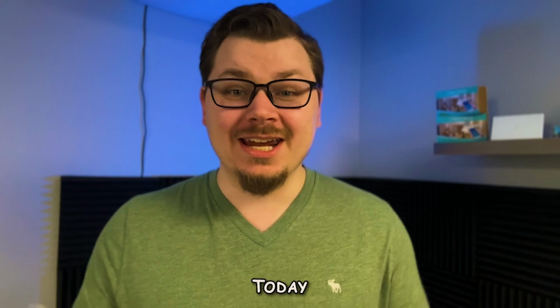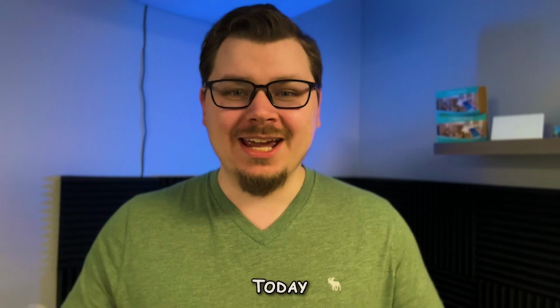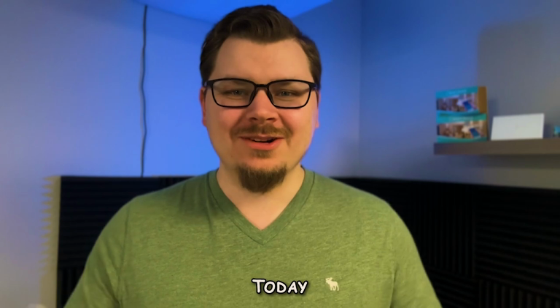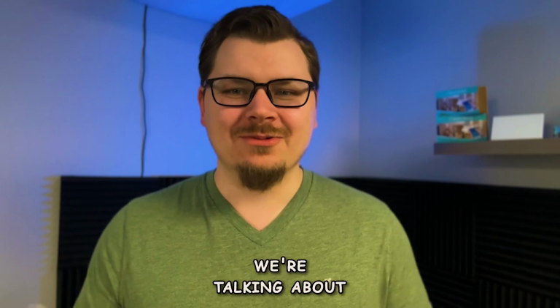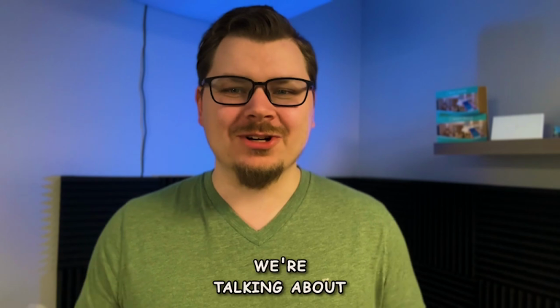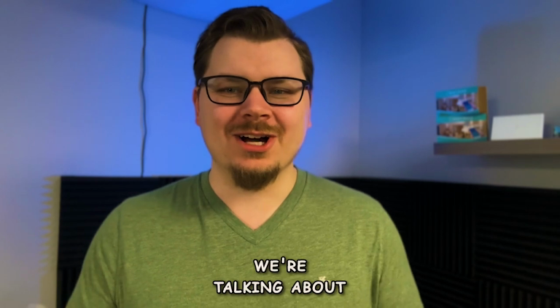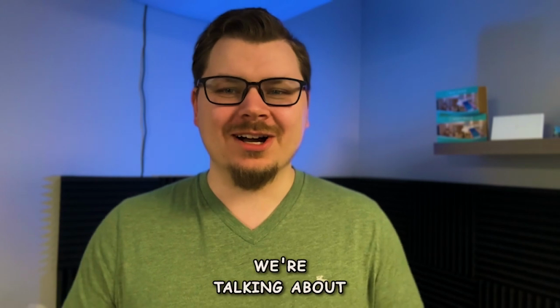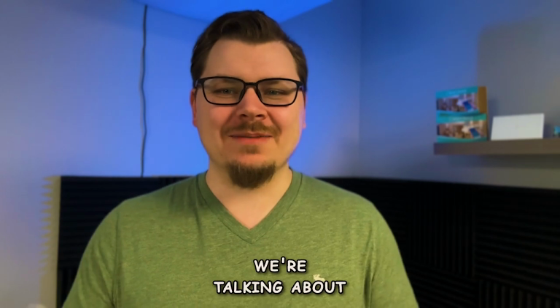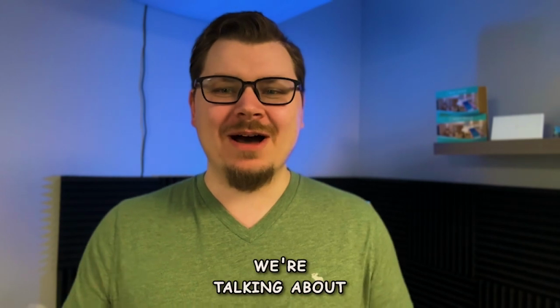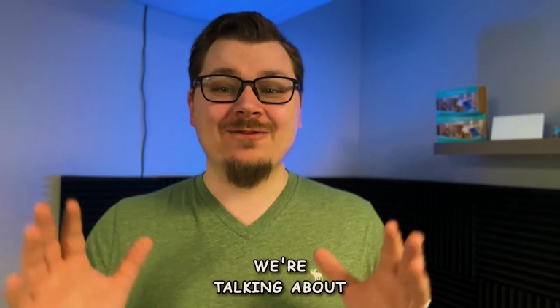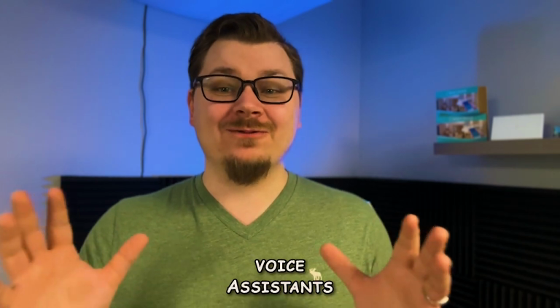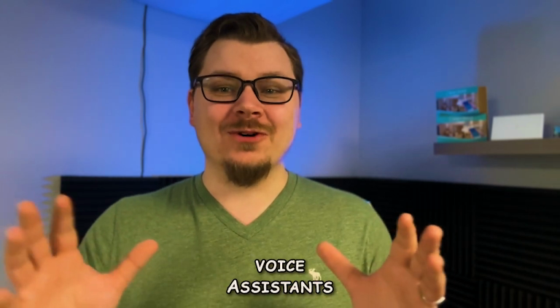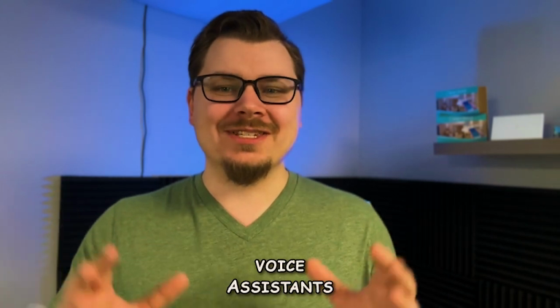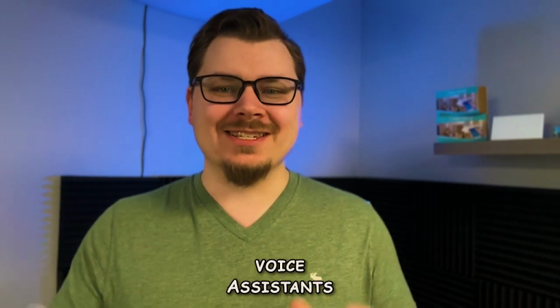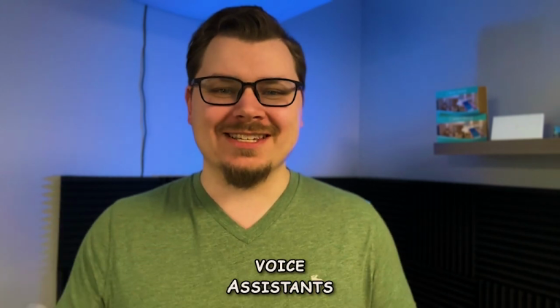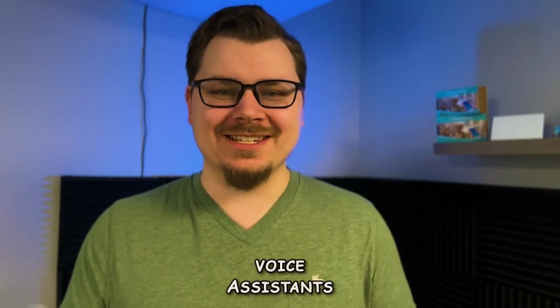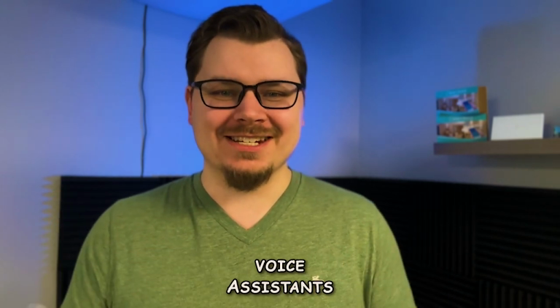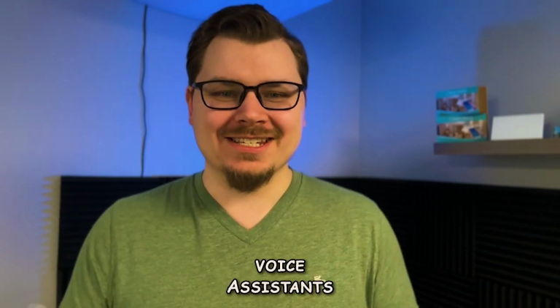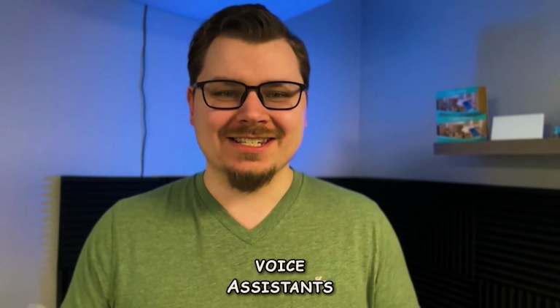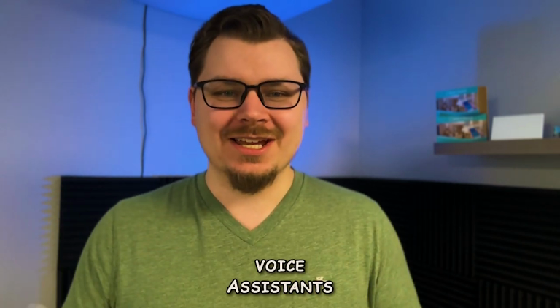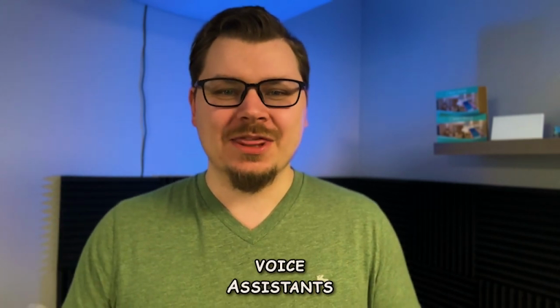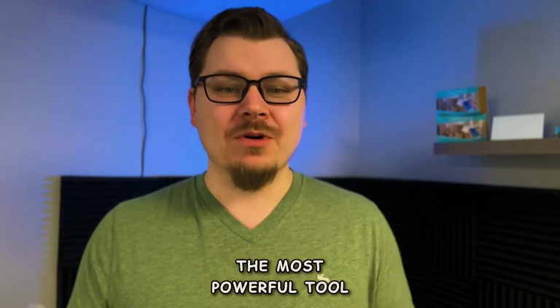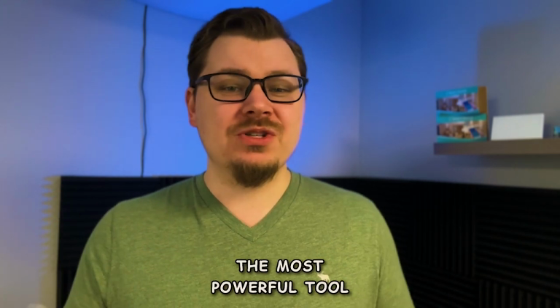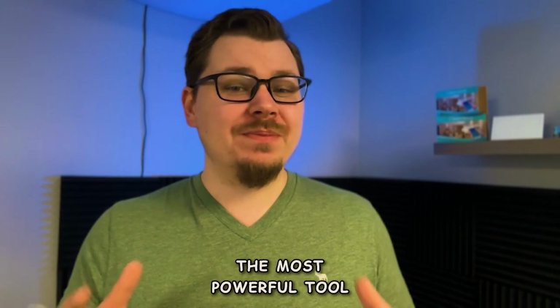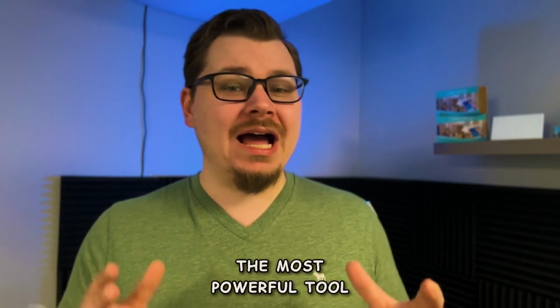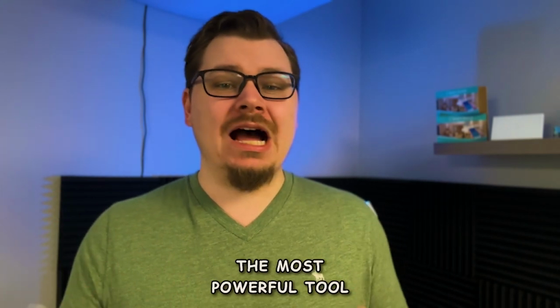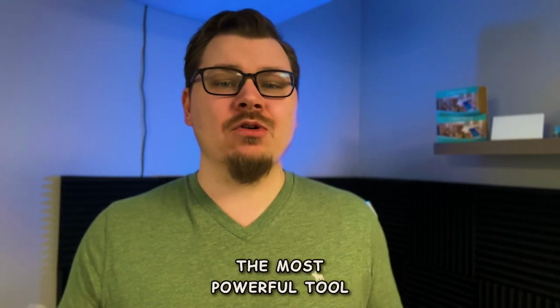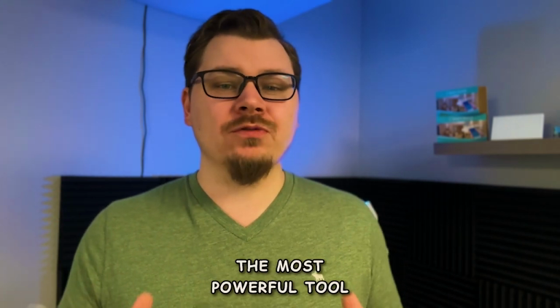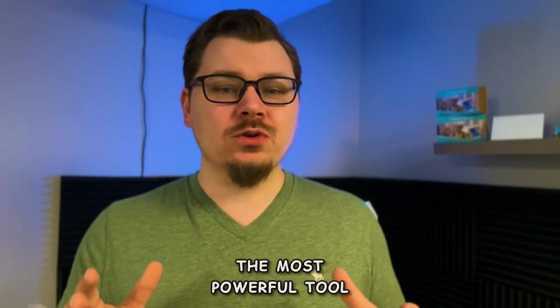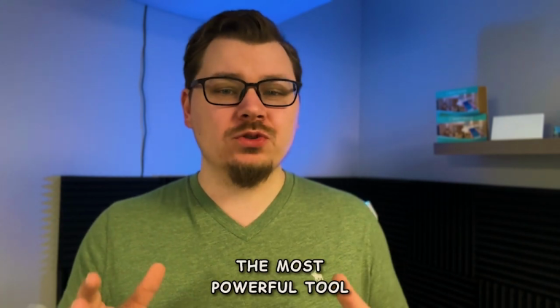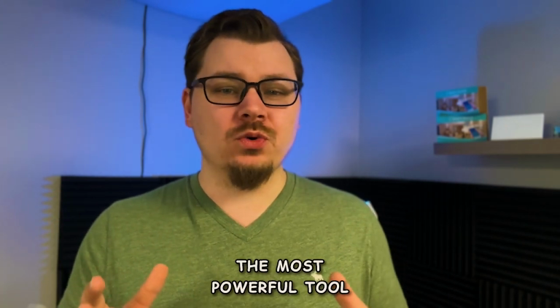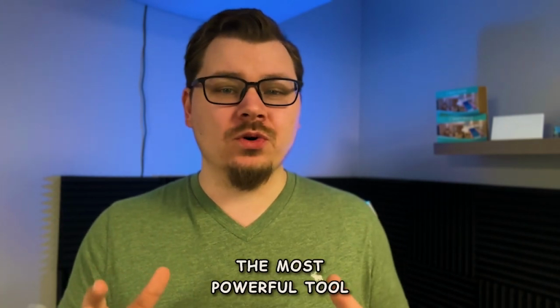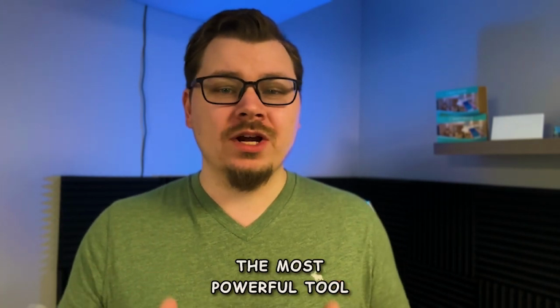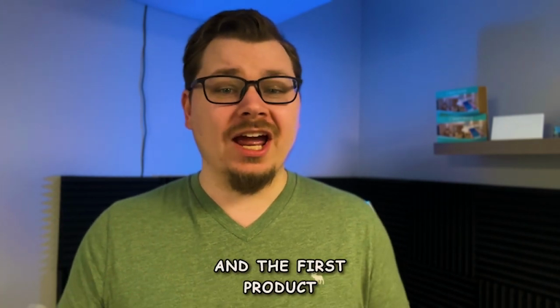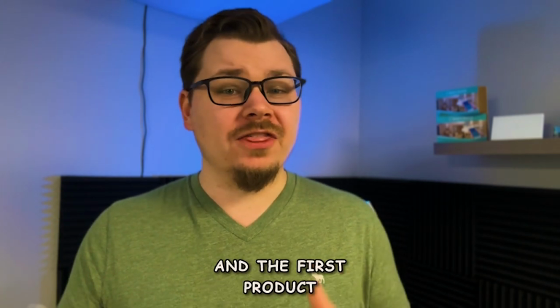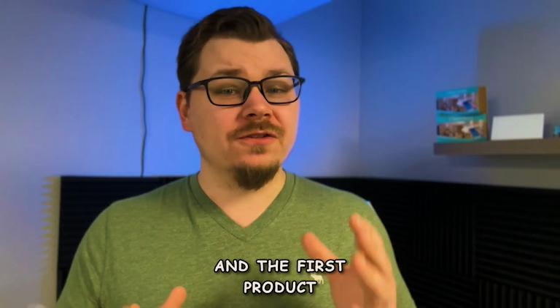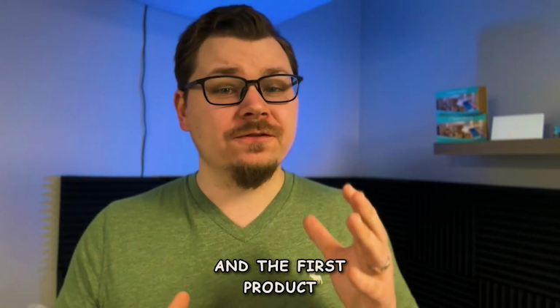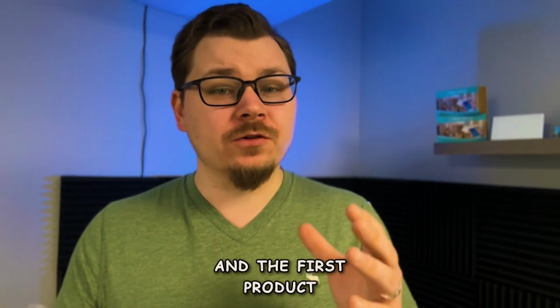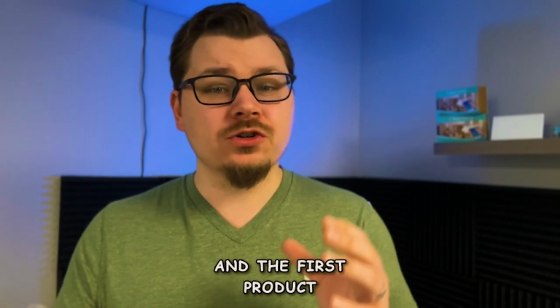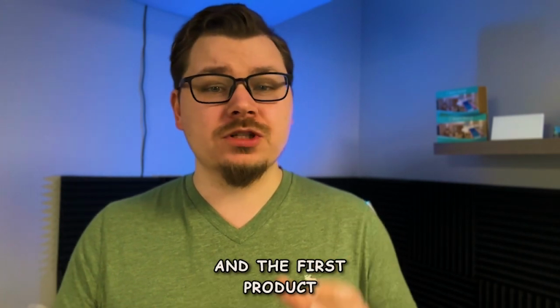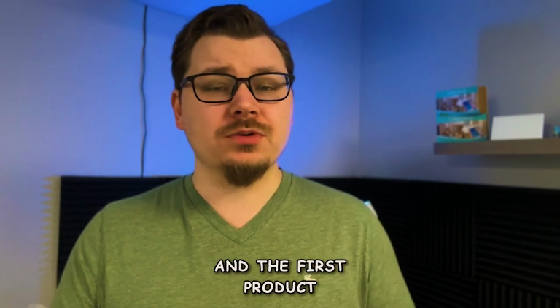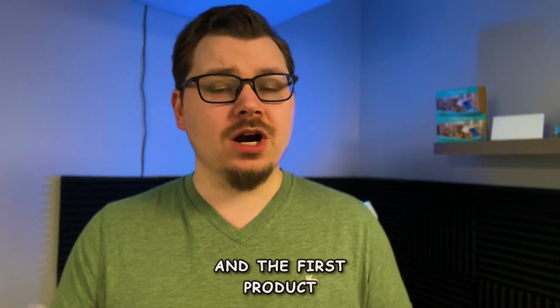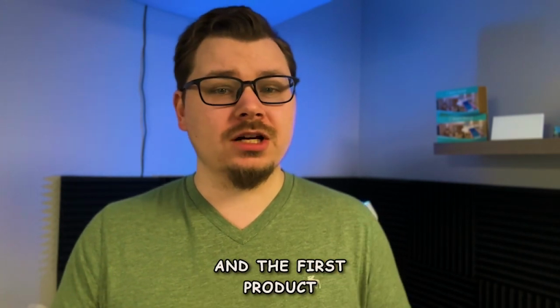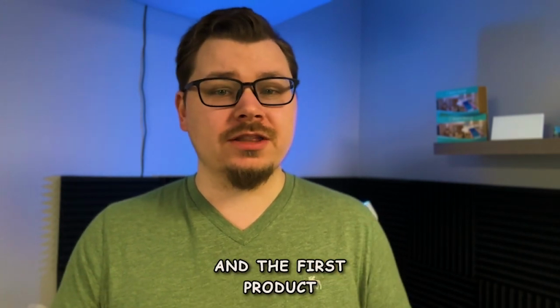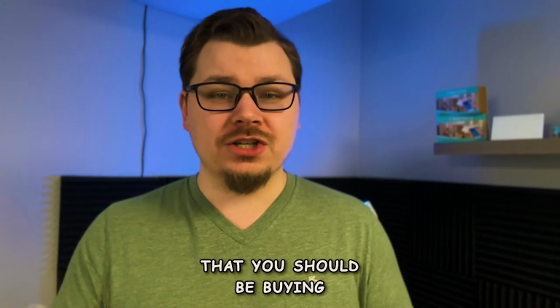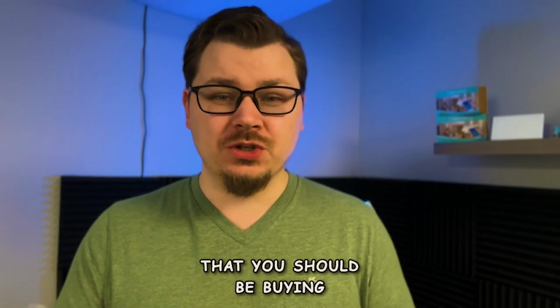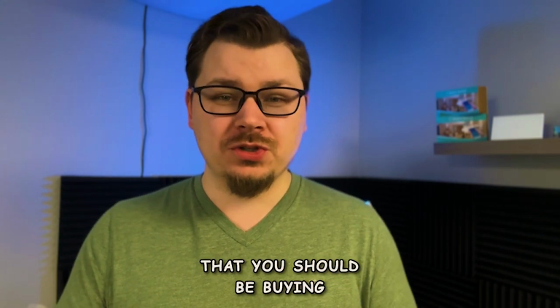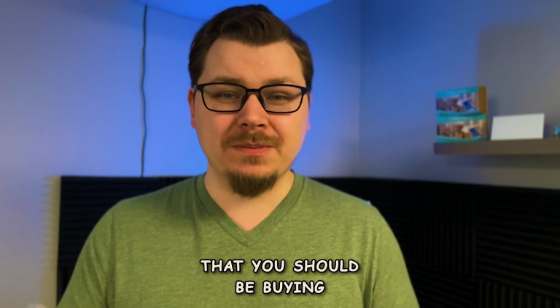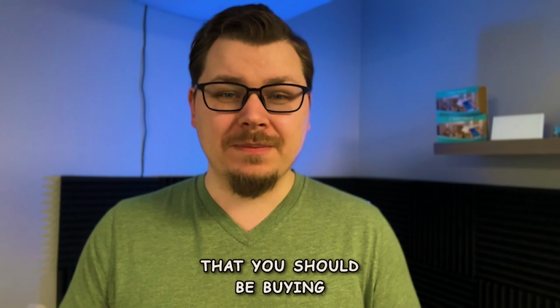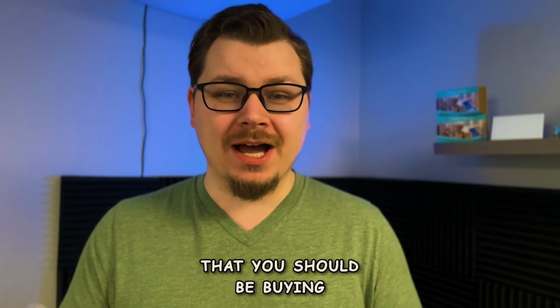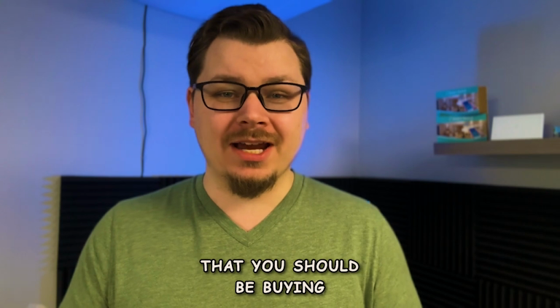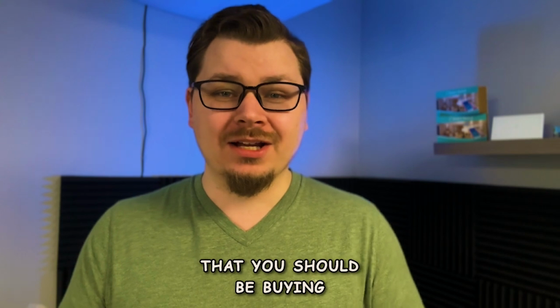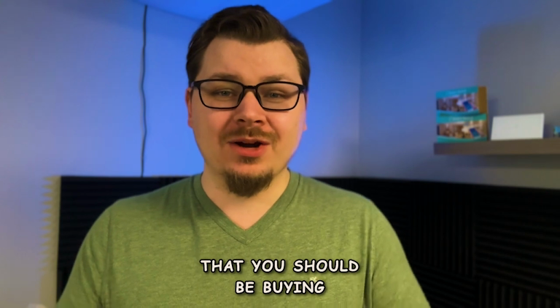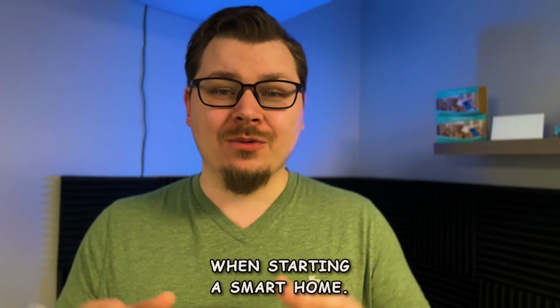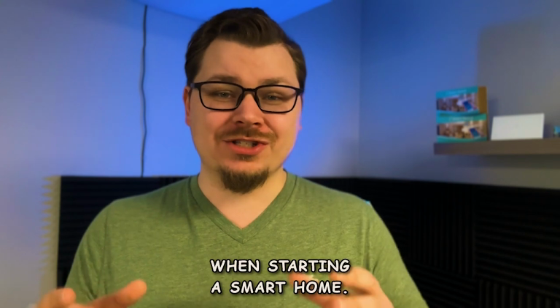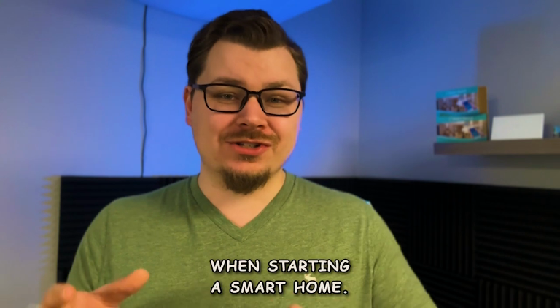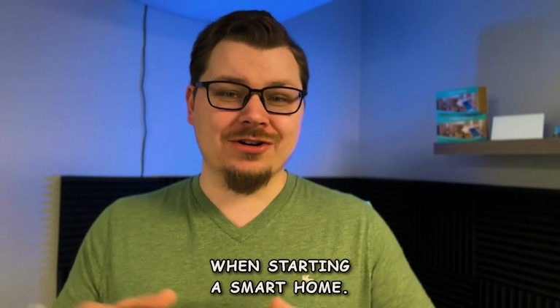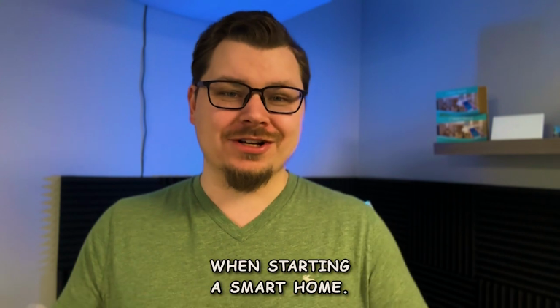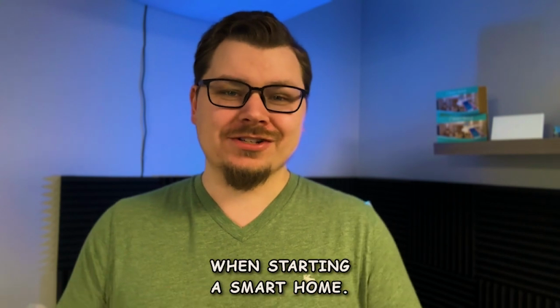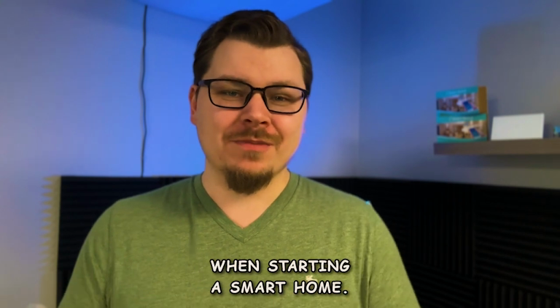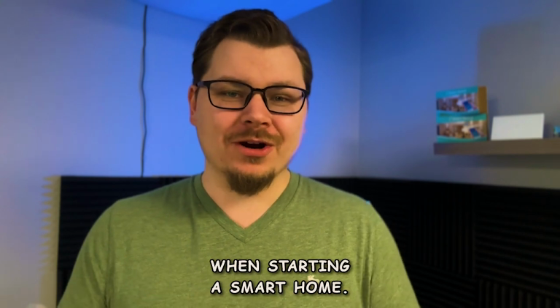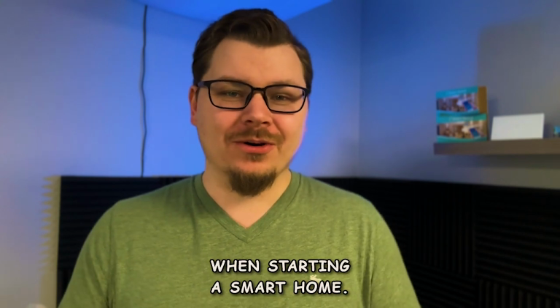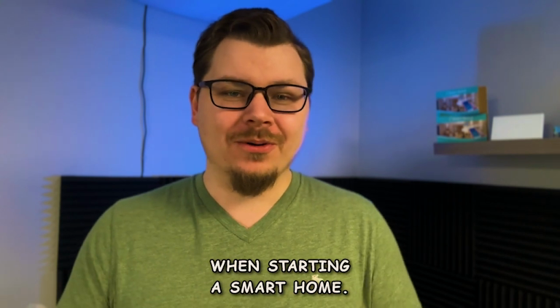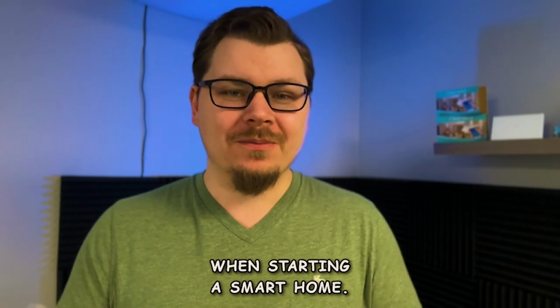Today we're talking about voice assistants, the most powerful tool and the first product that you should be buying when starting a smart home.